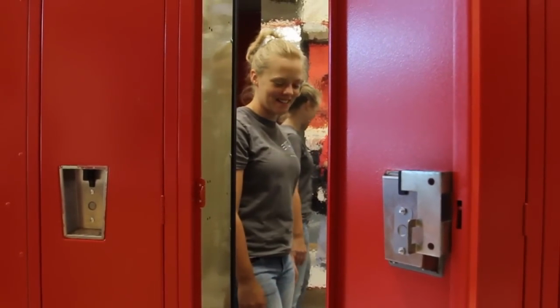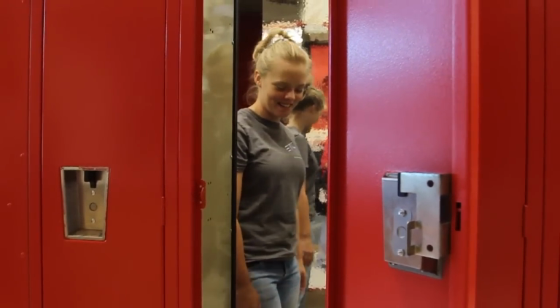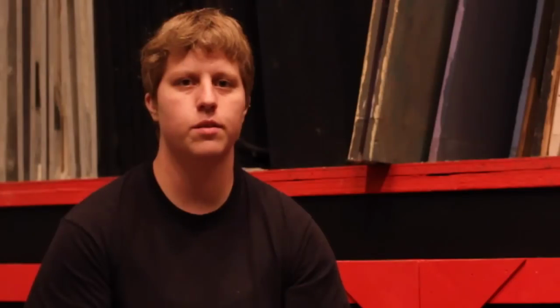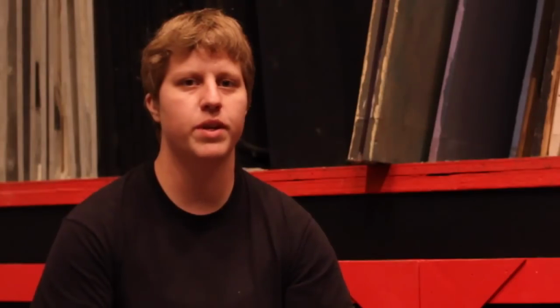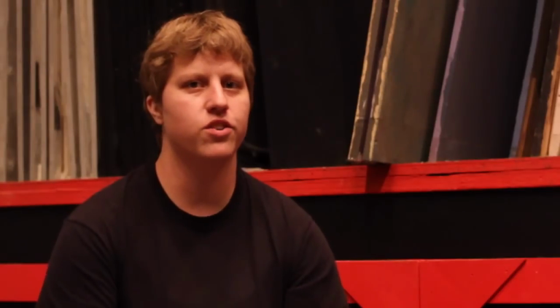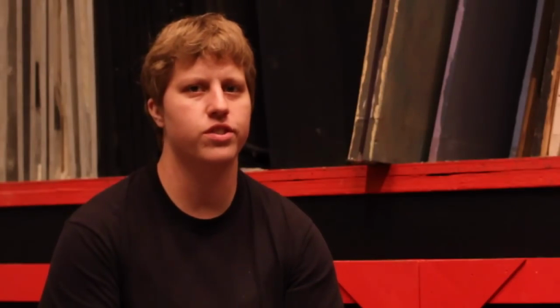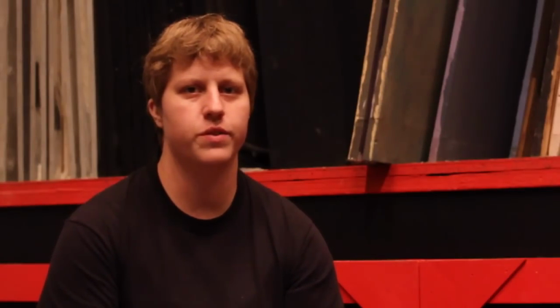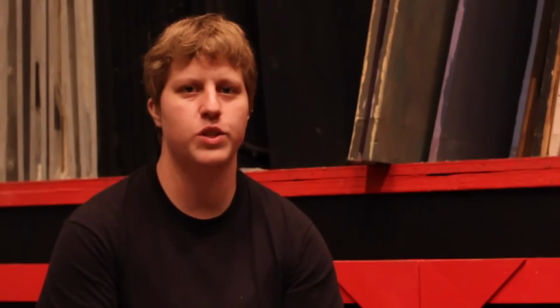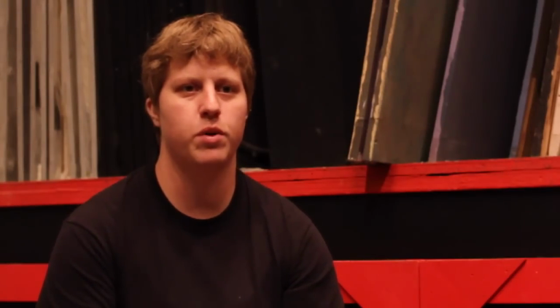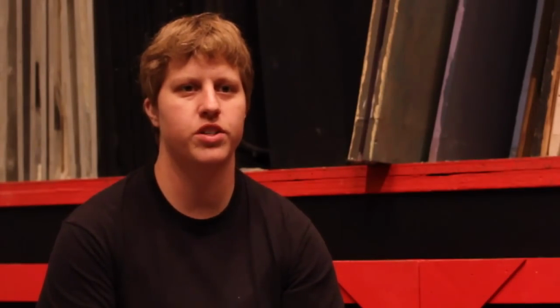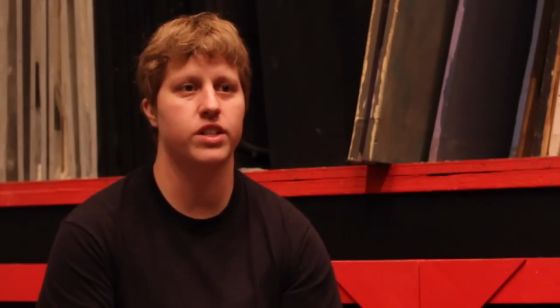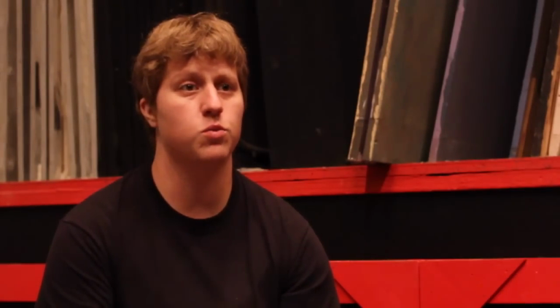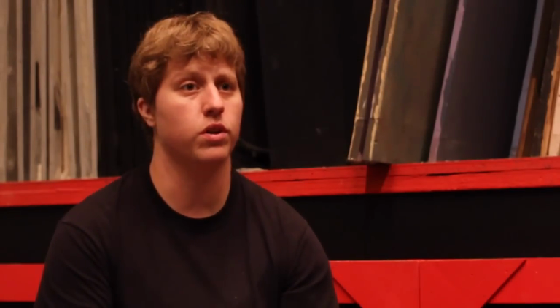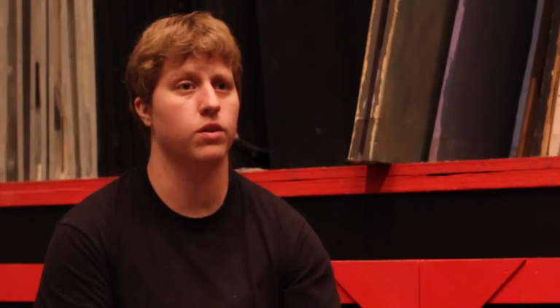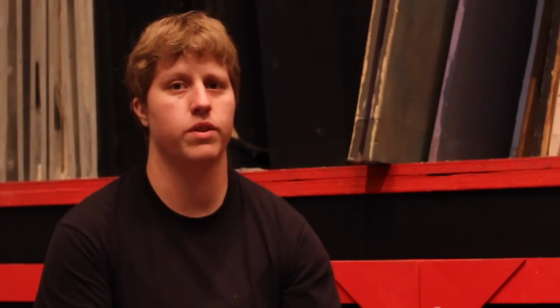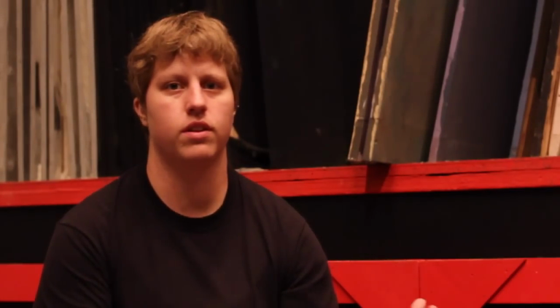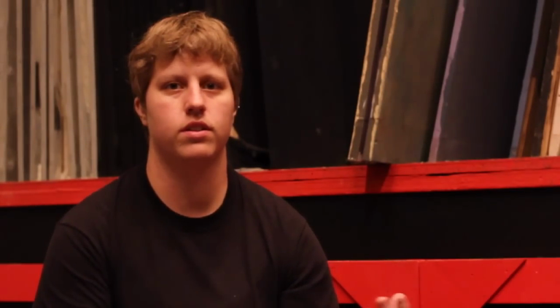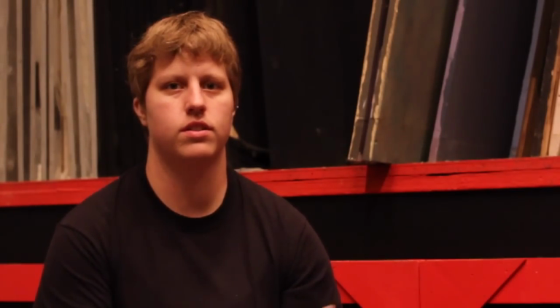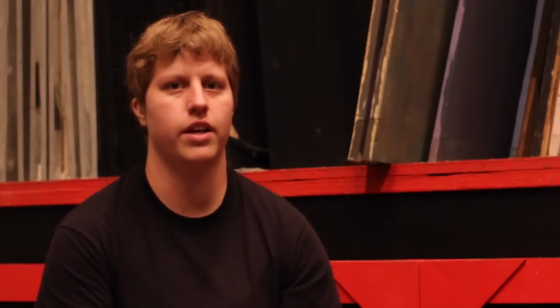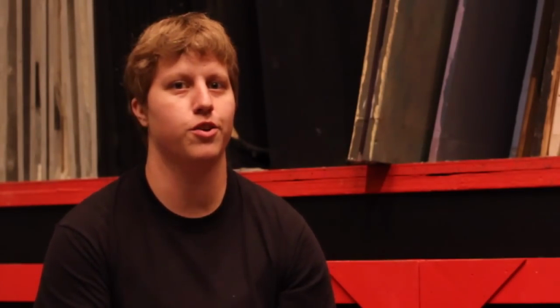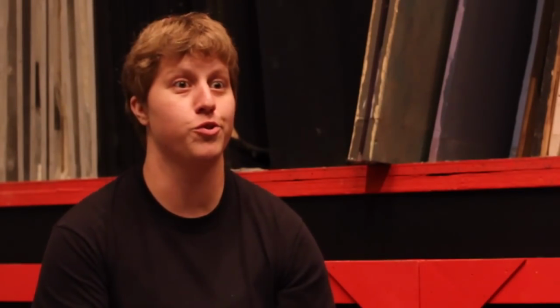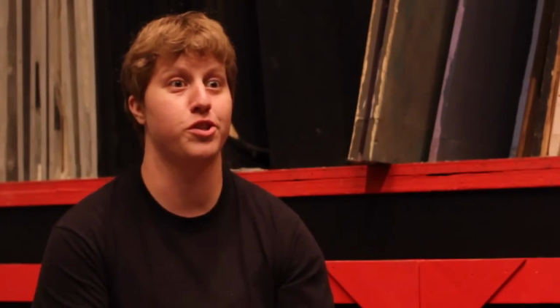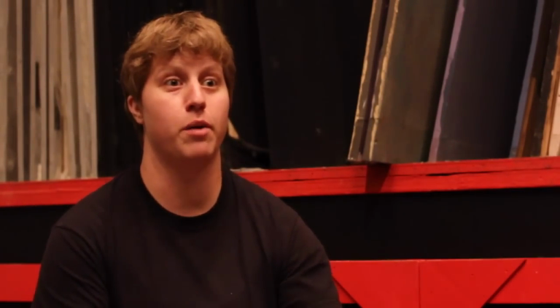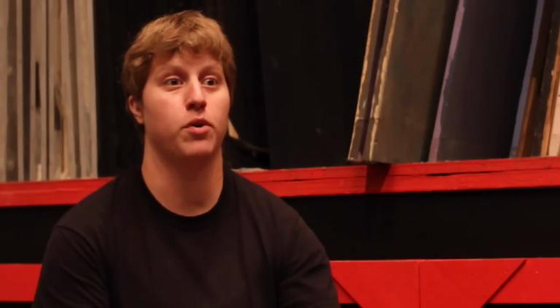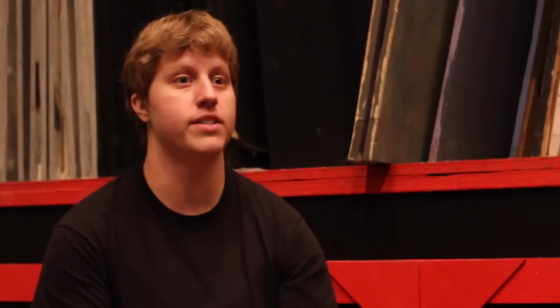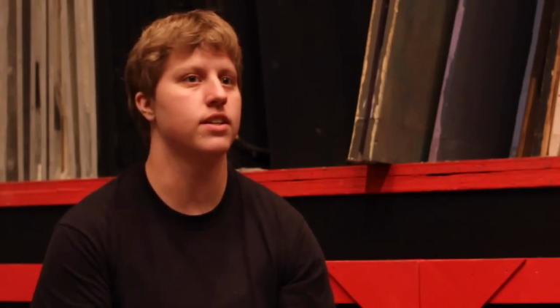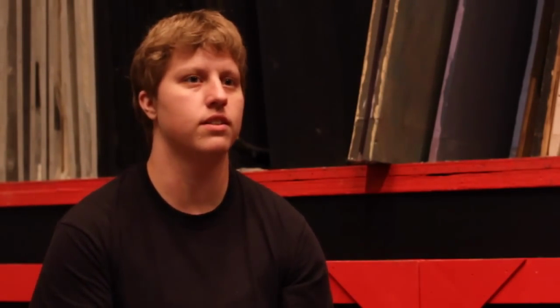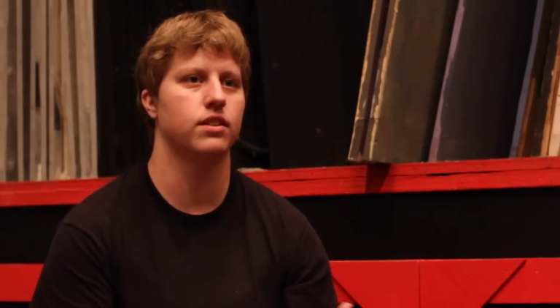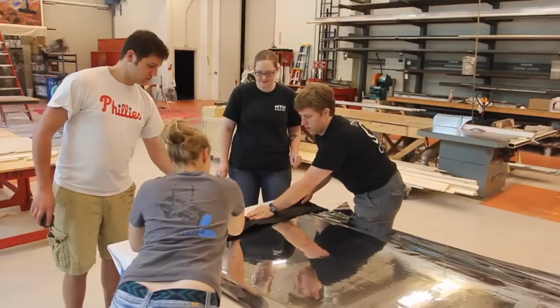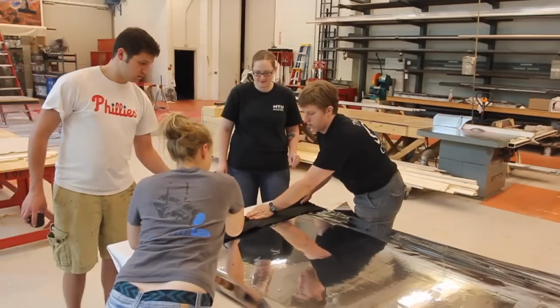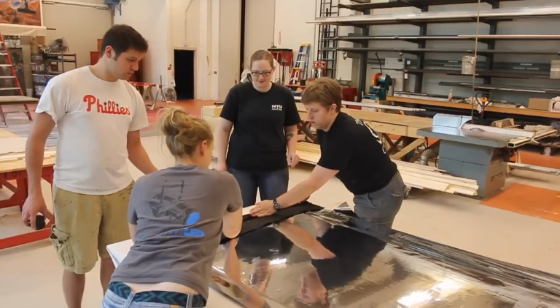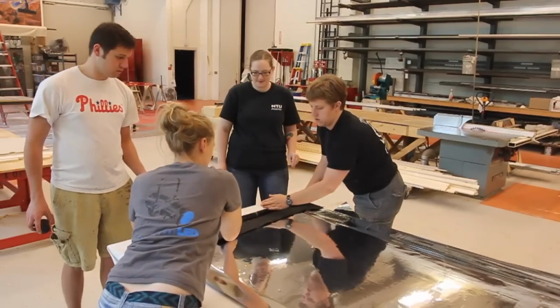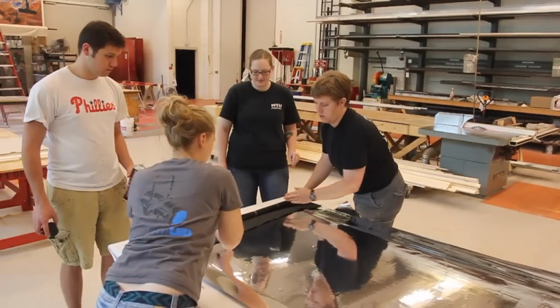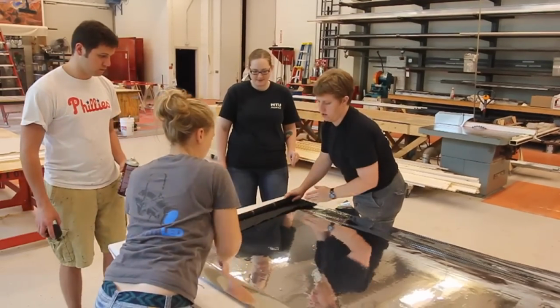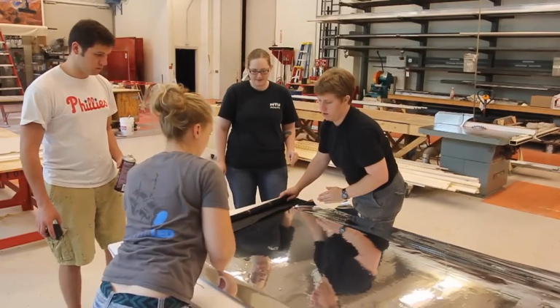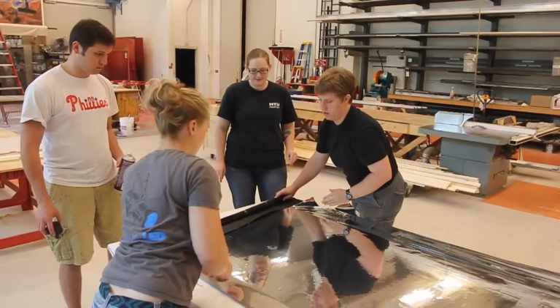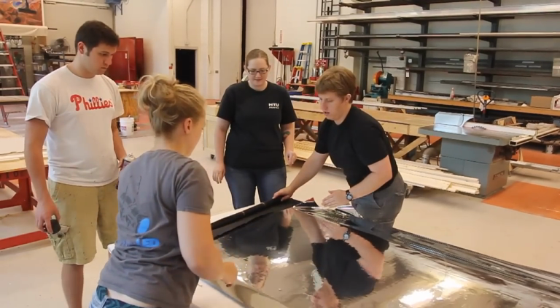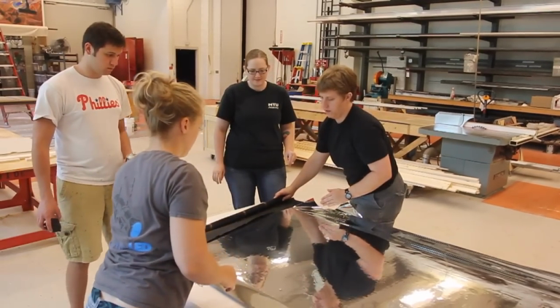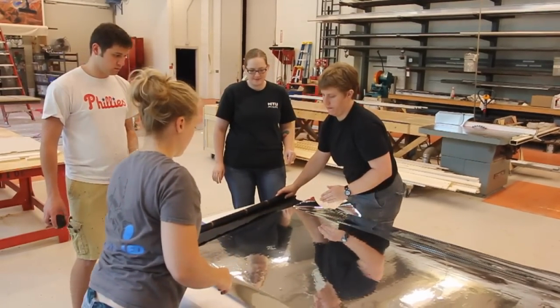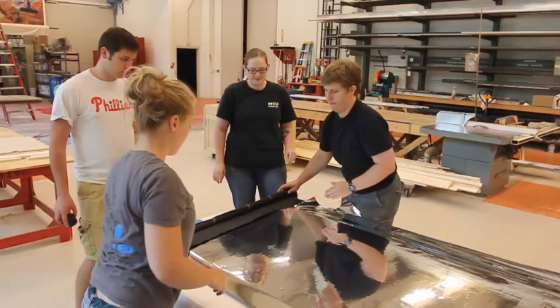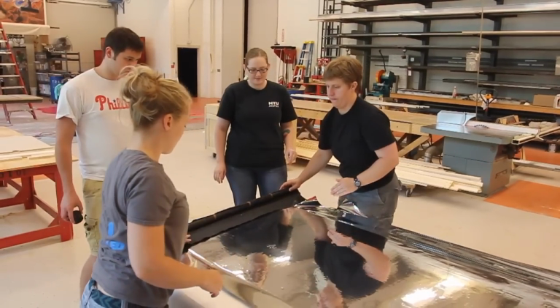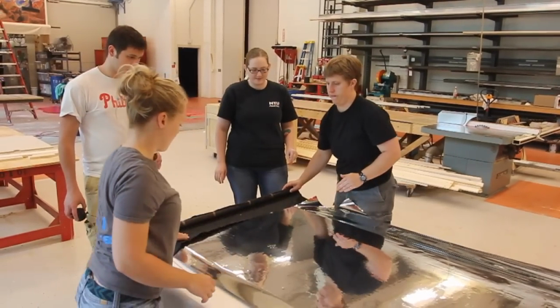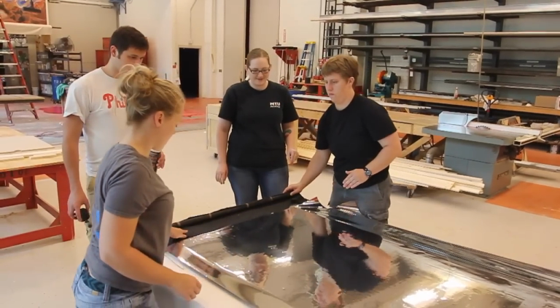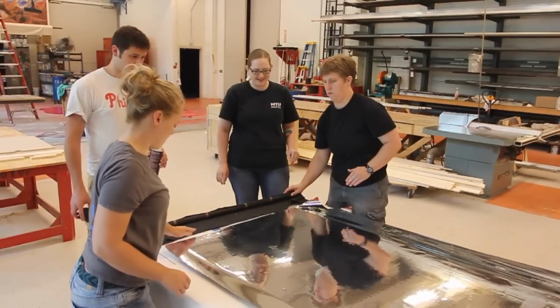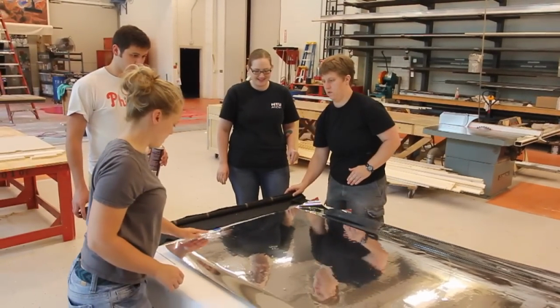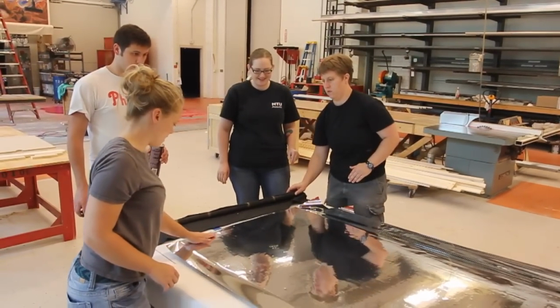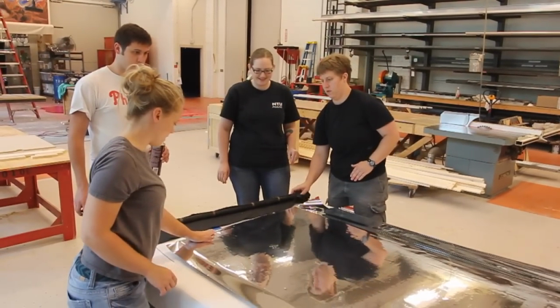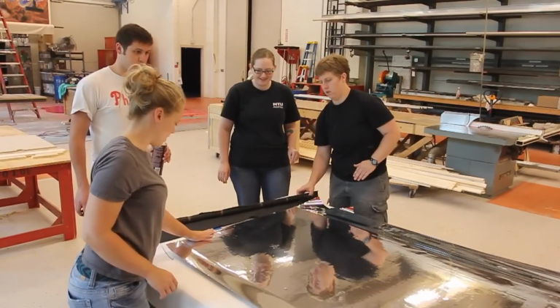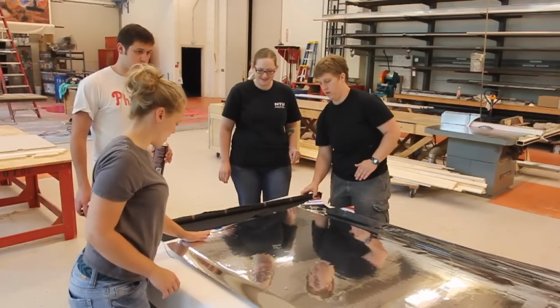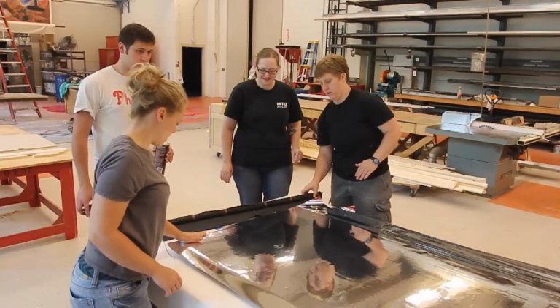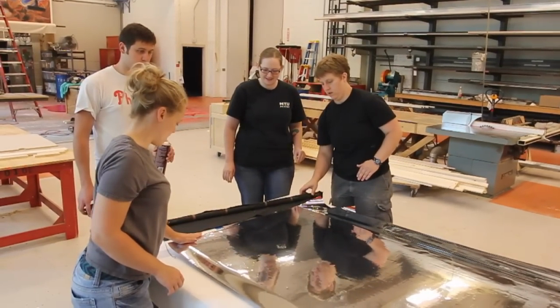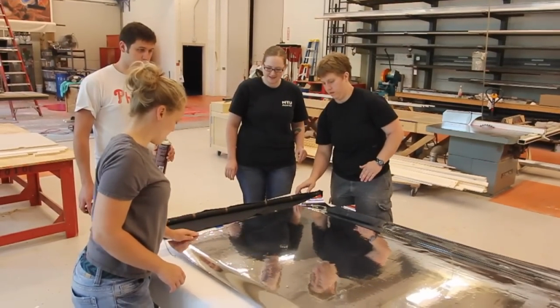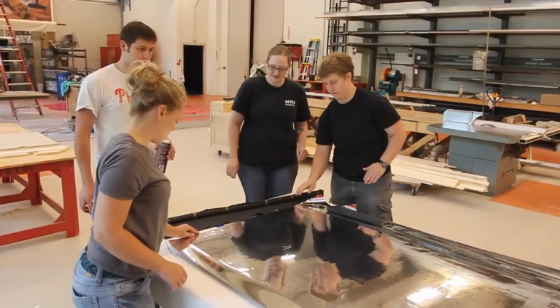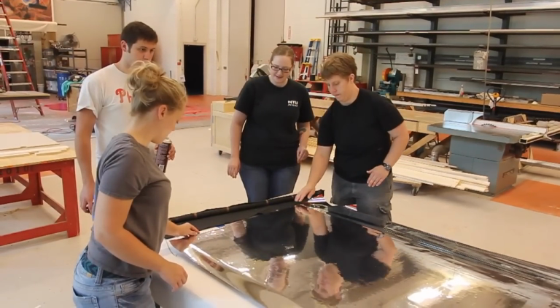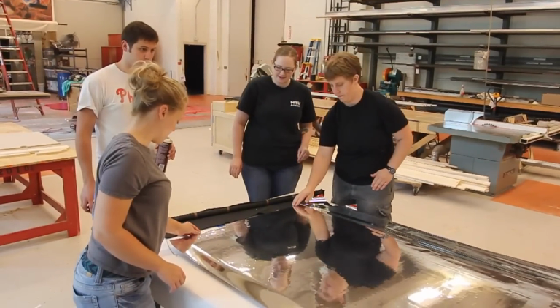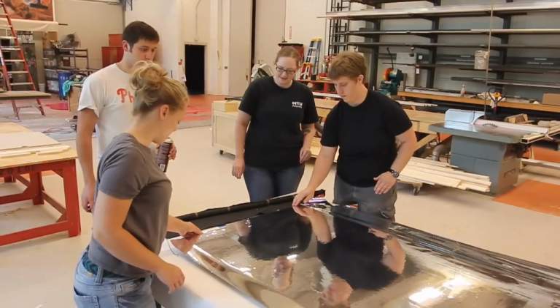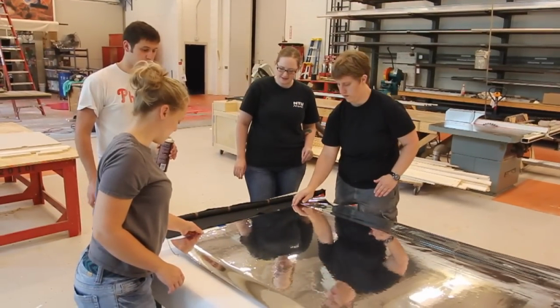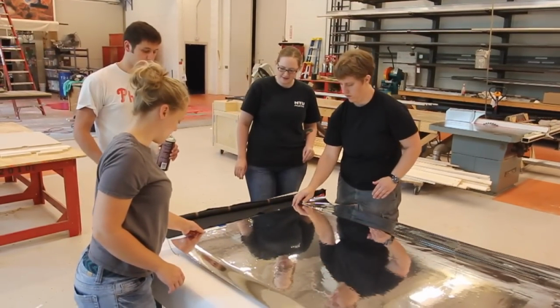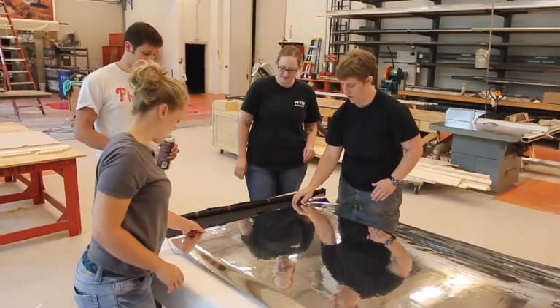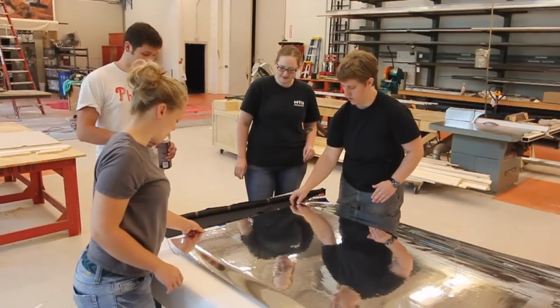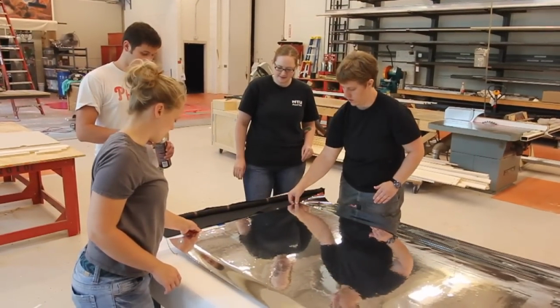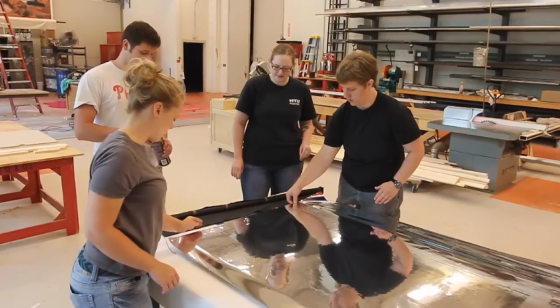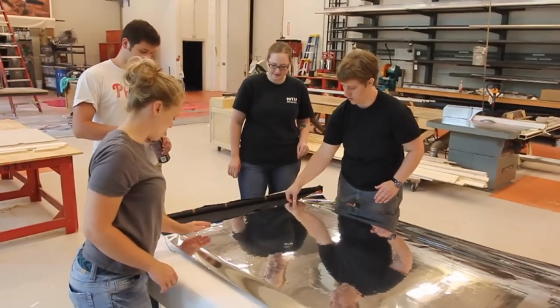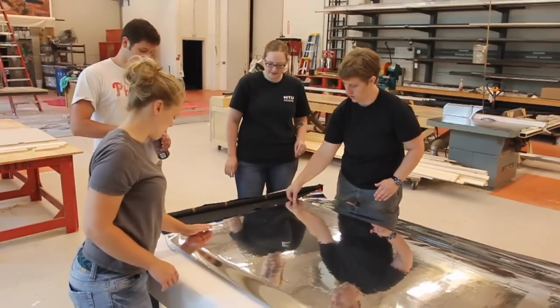Something interesting with this project is working with a designer who's not present. The collaboration of this whole event has been a really tremendous experience.